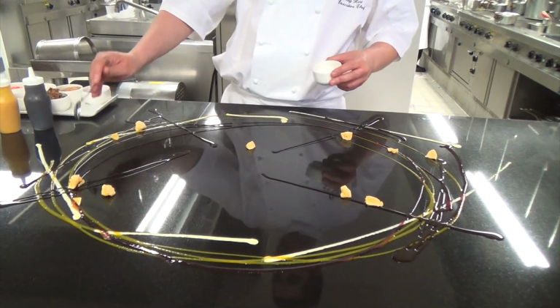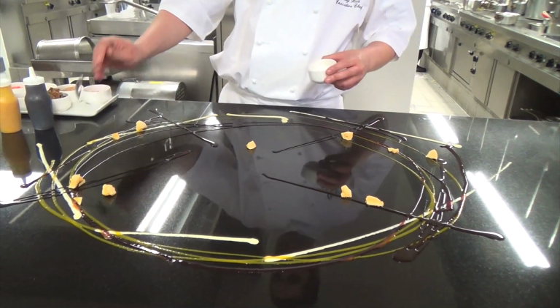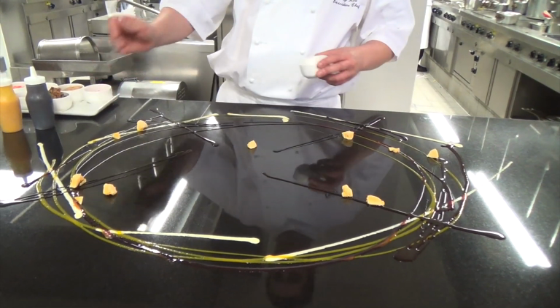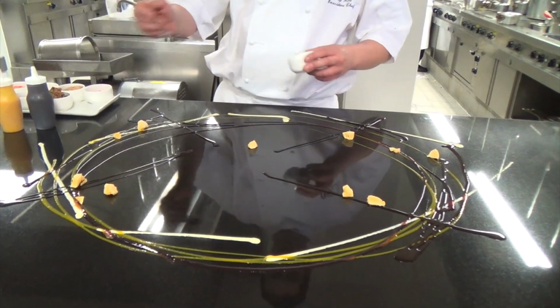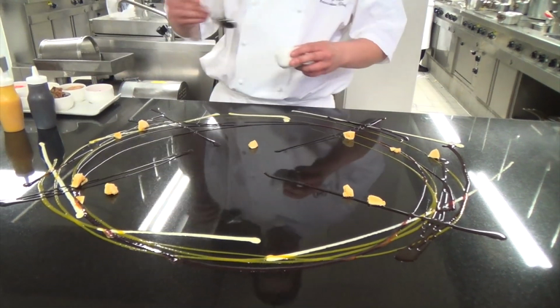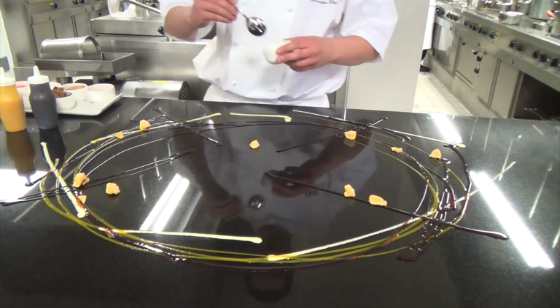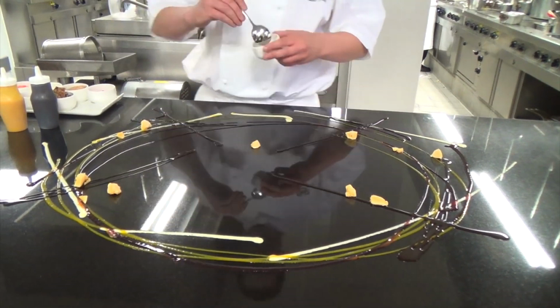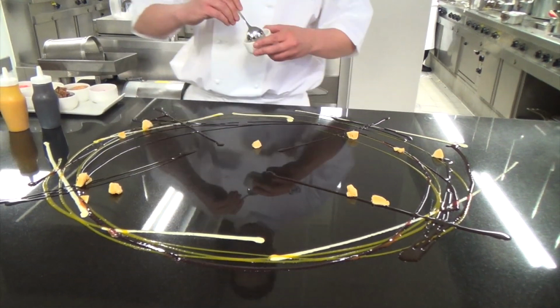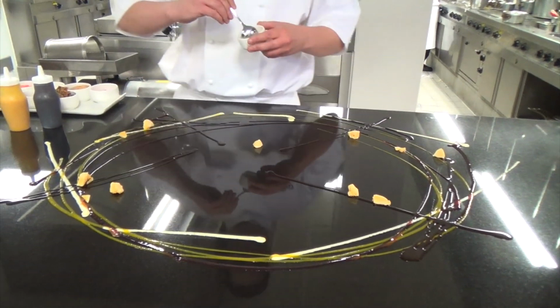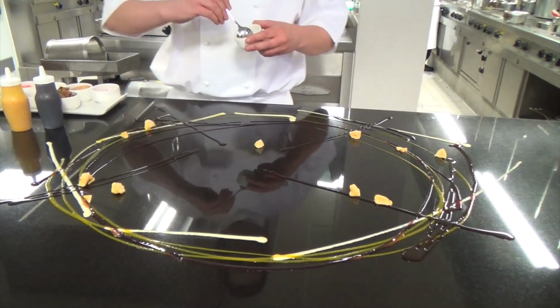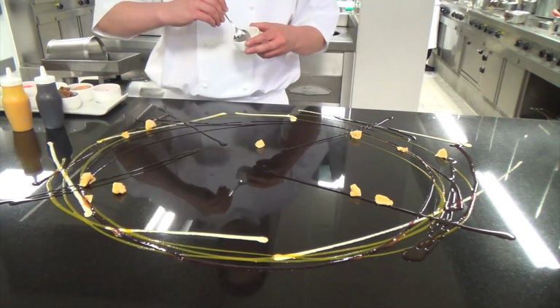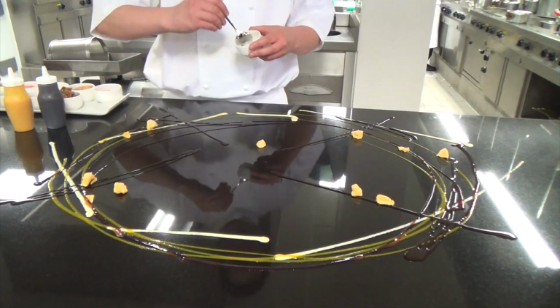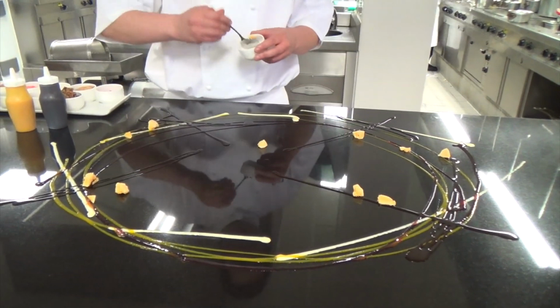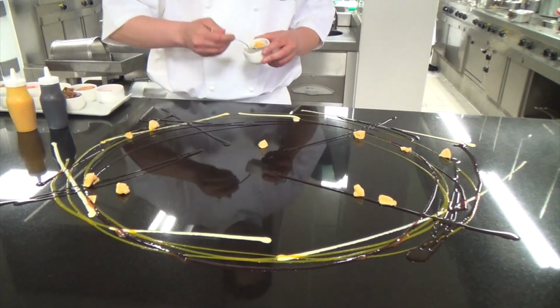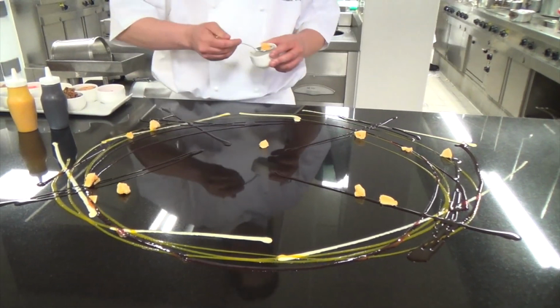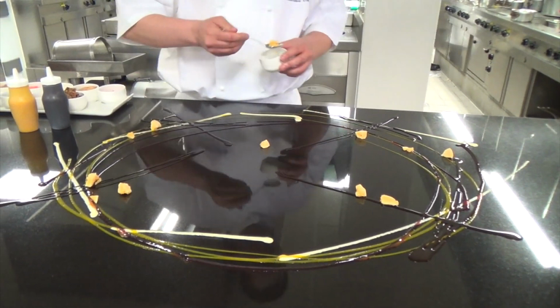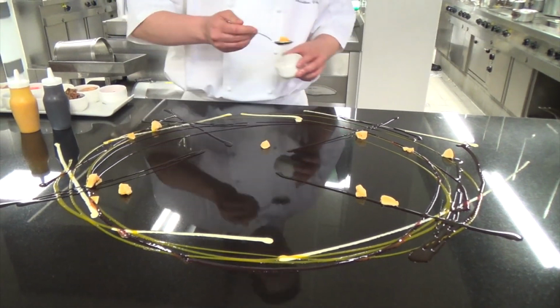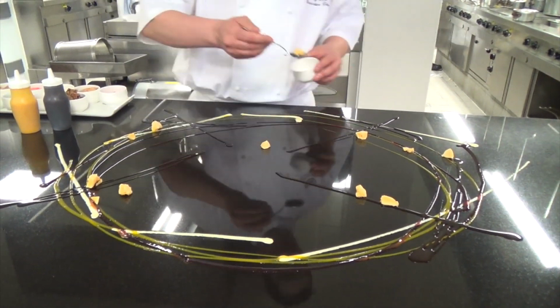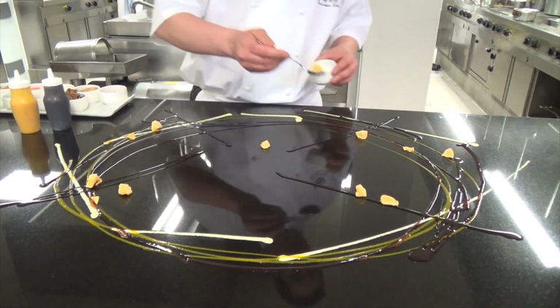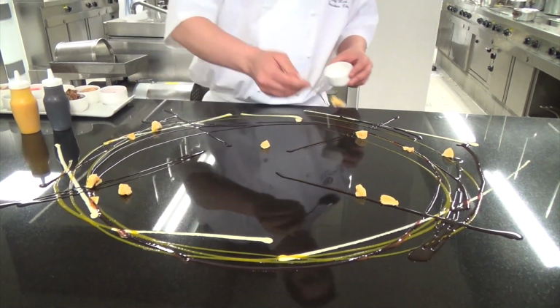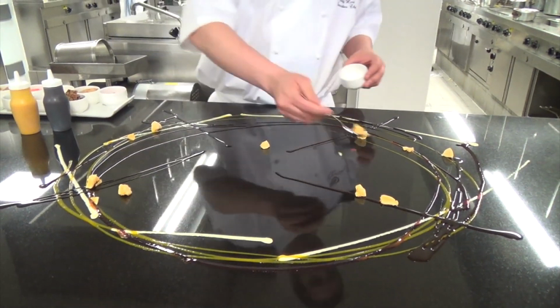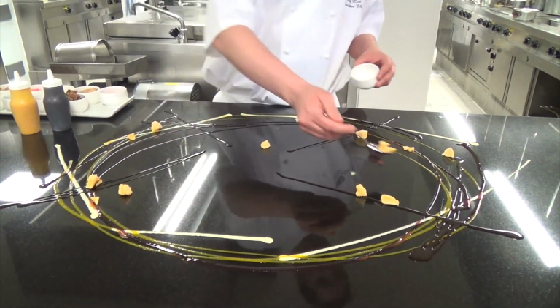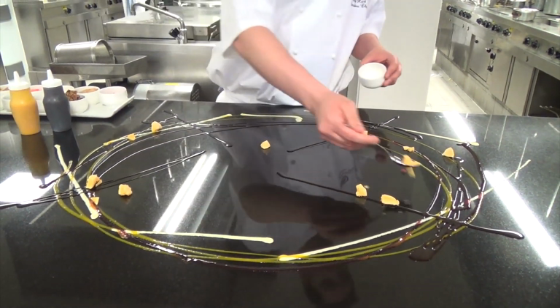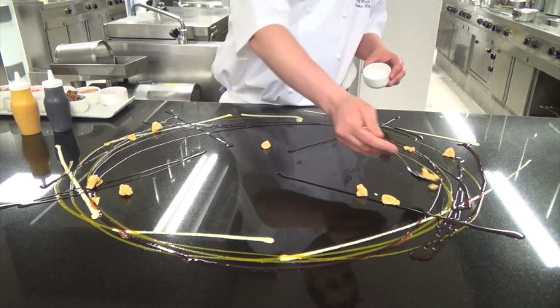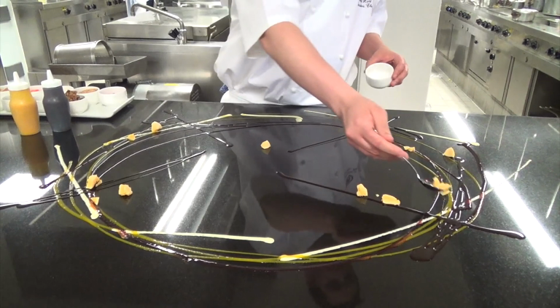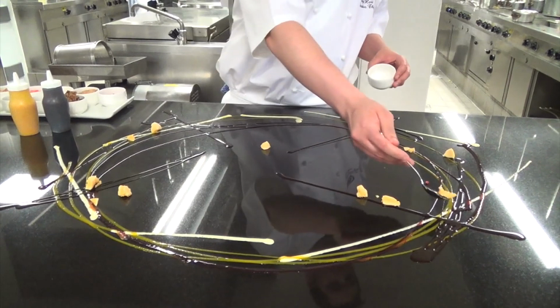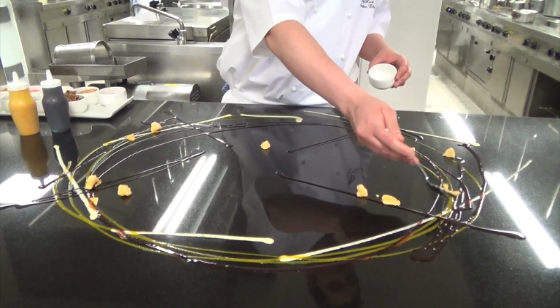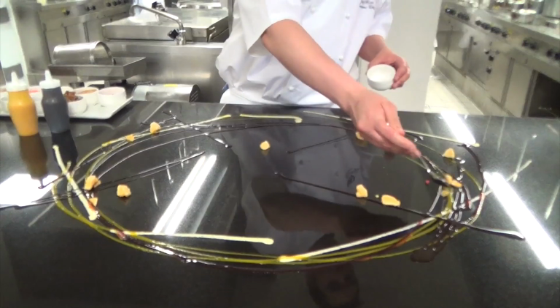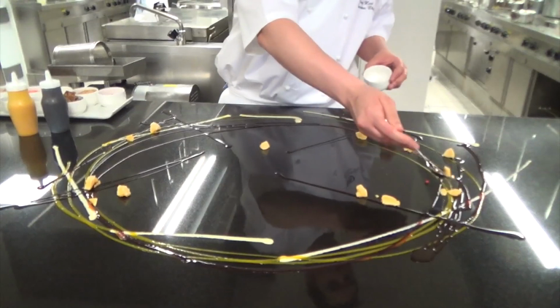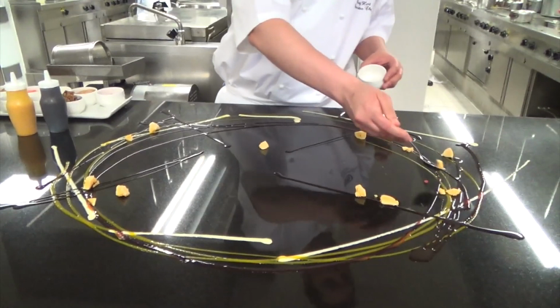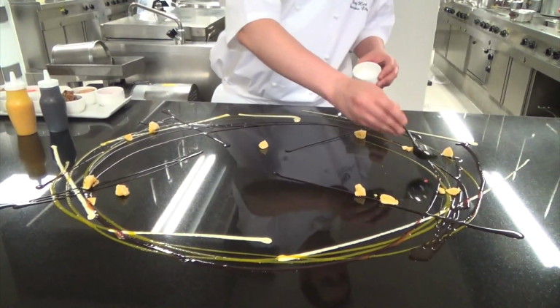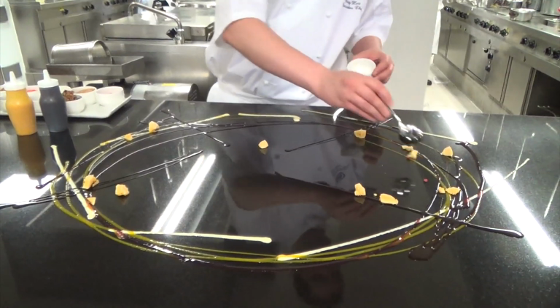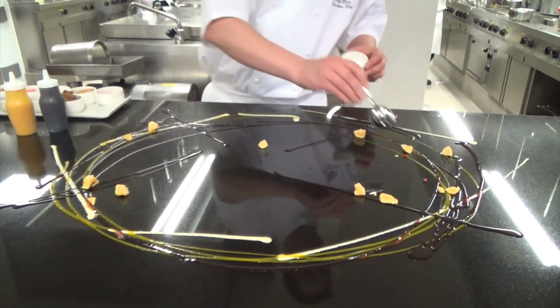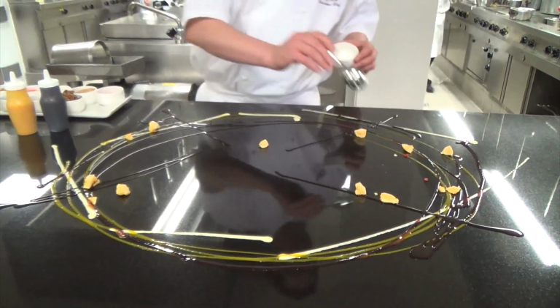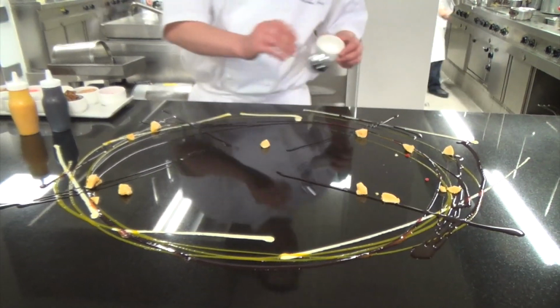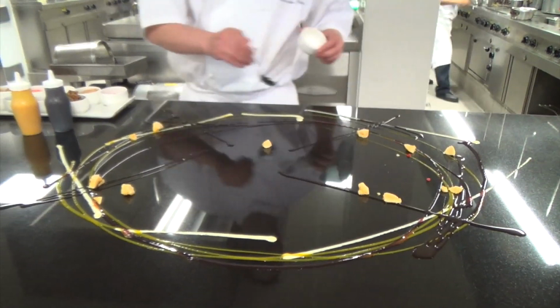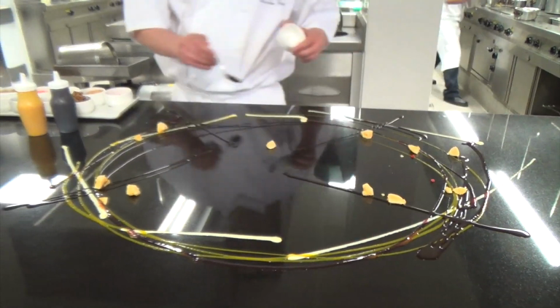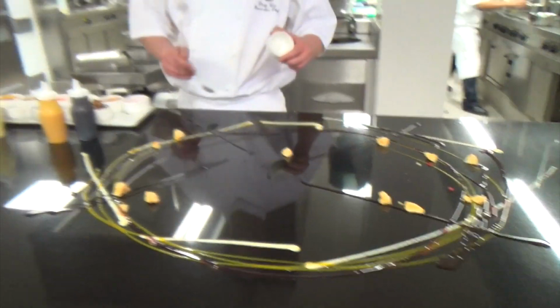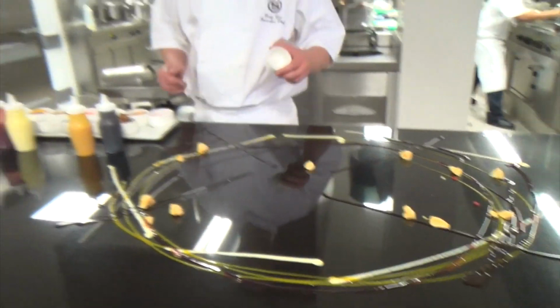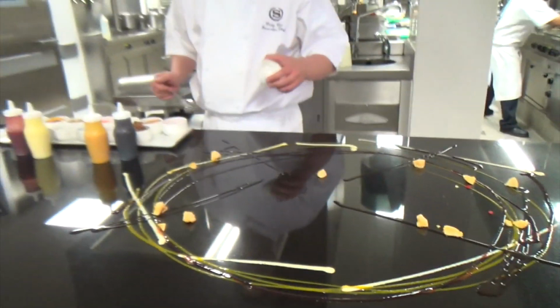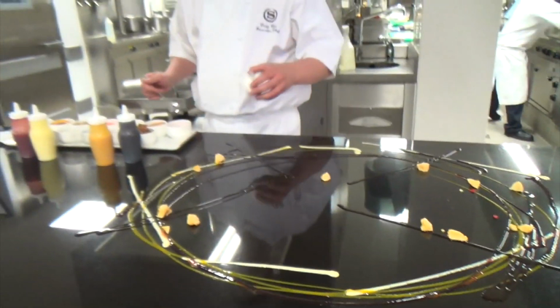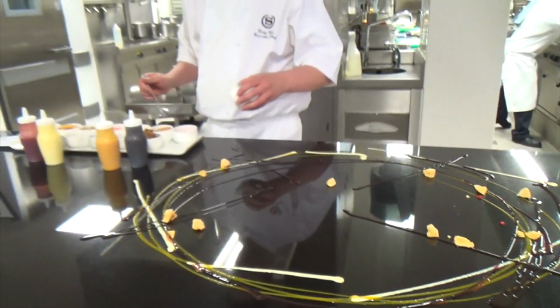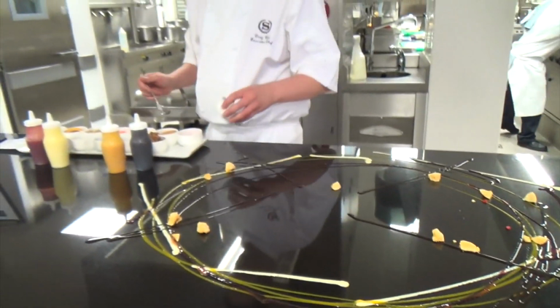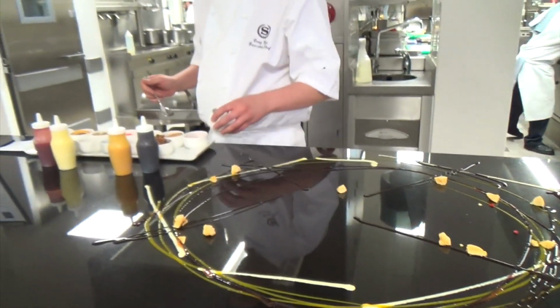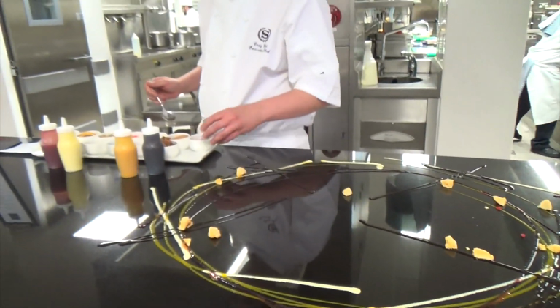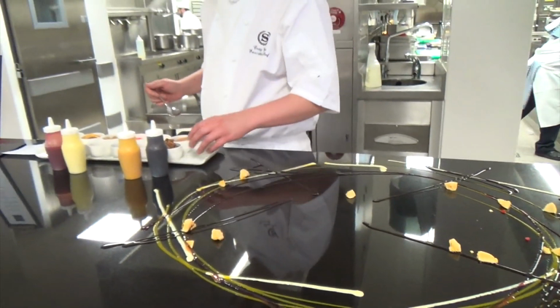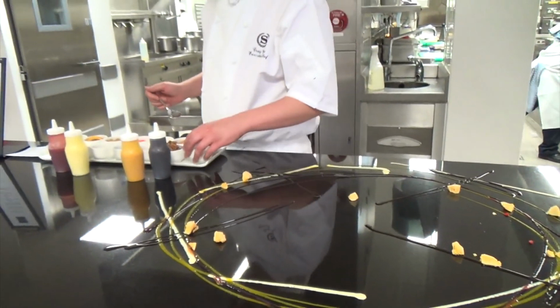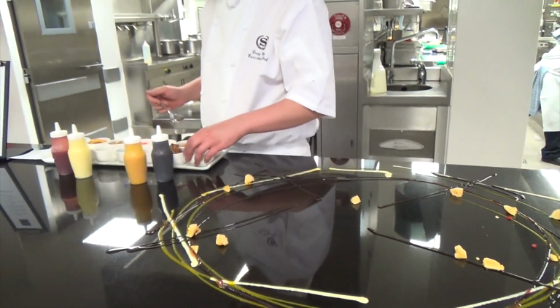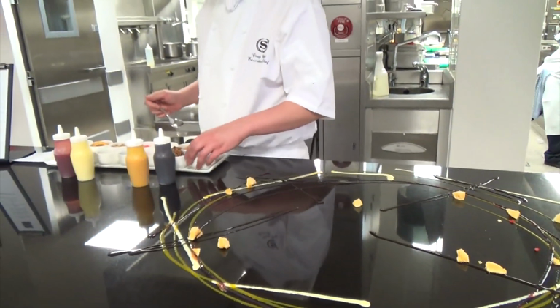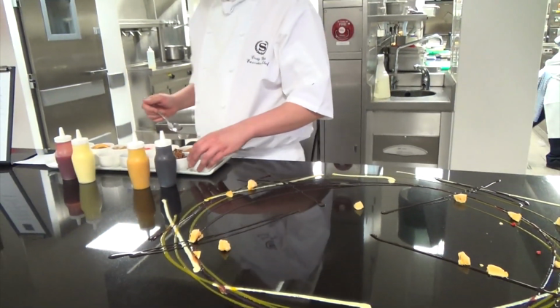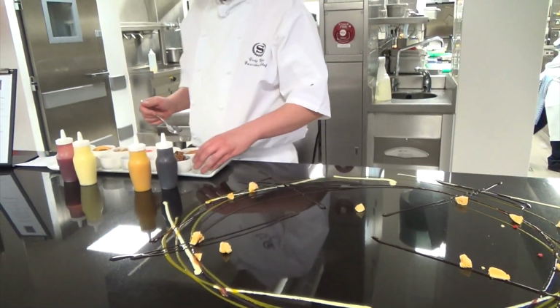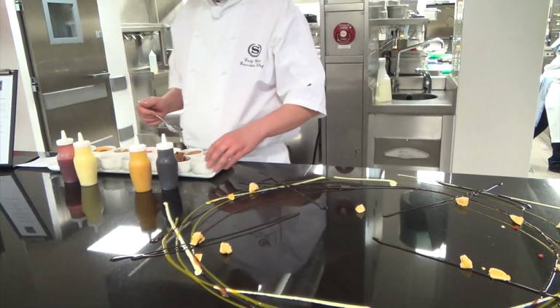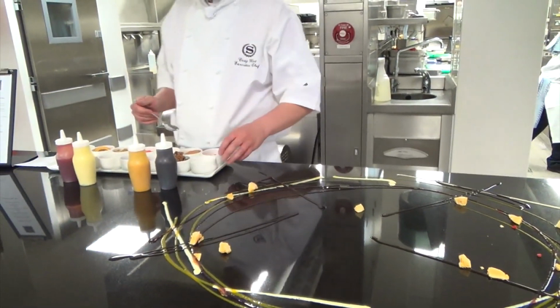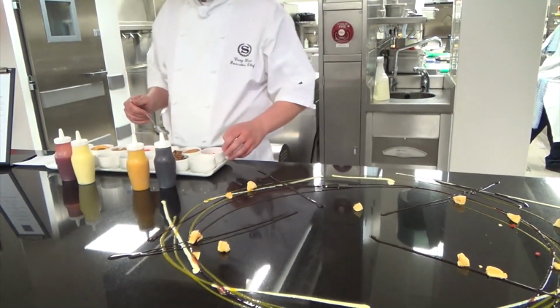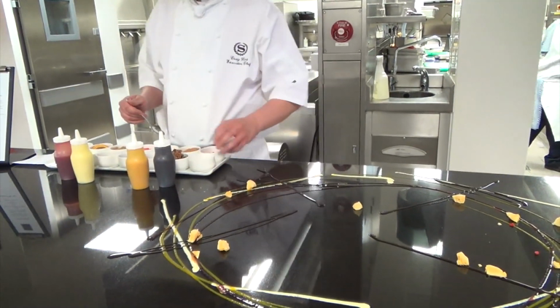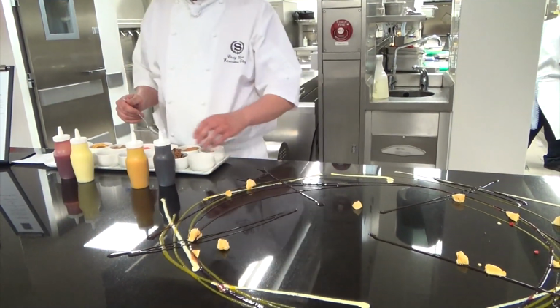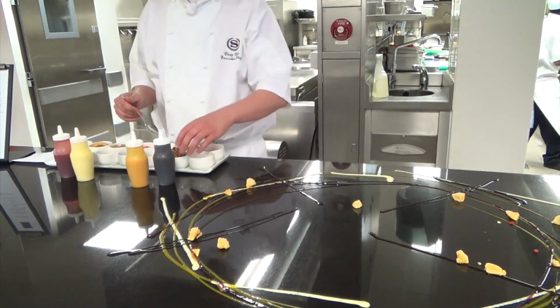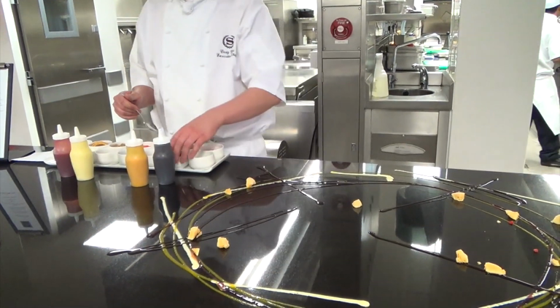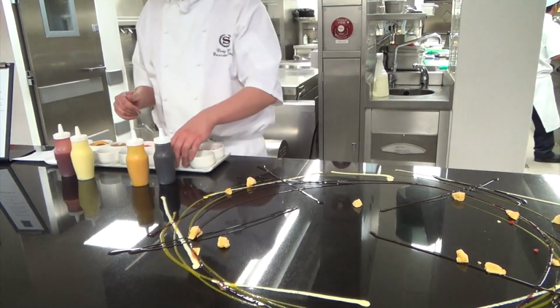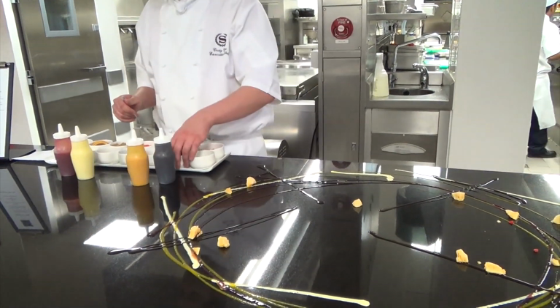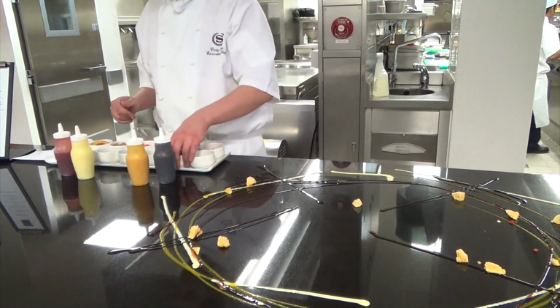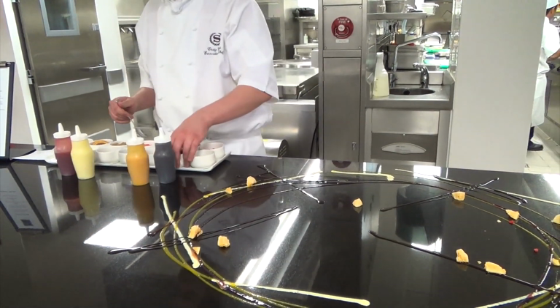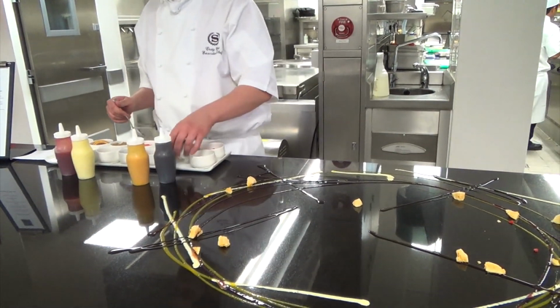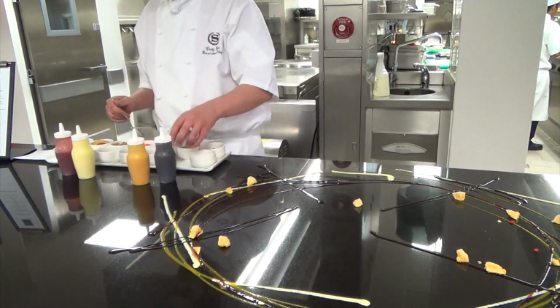It's bicarbonate of soda and stock syrup, and it just reacts against it.